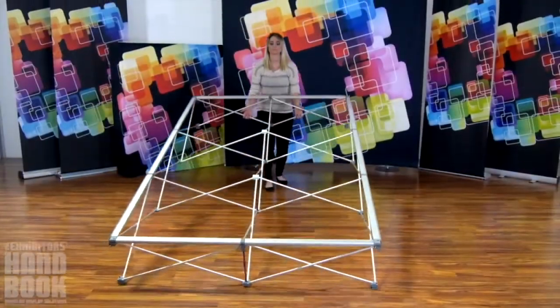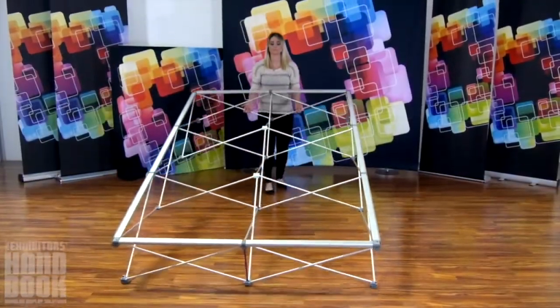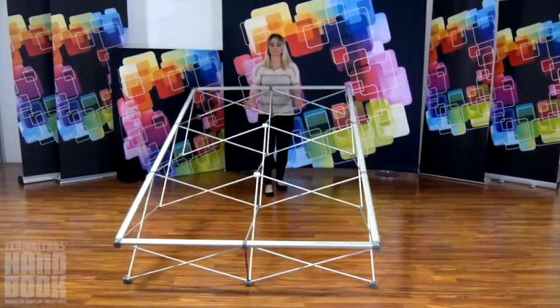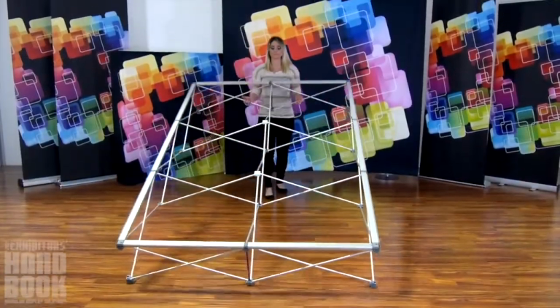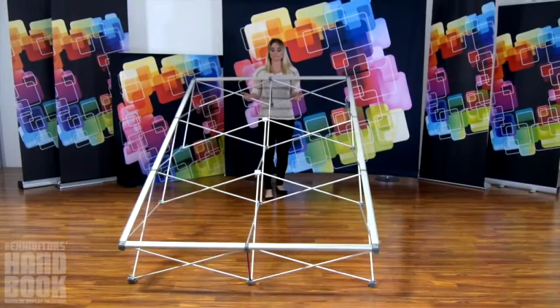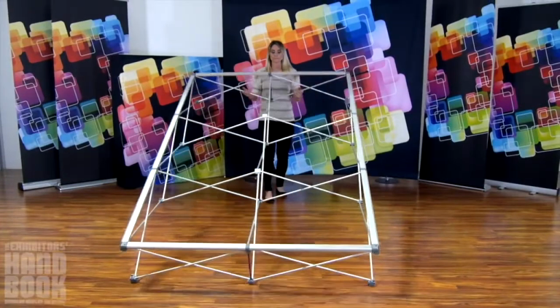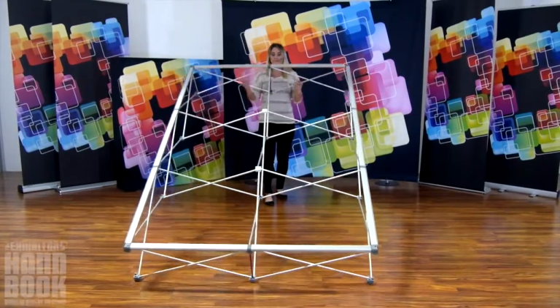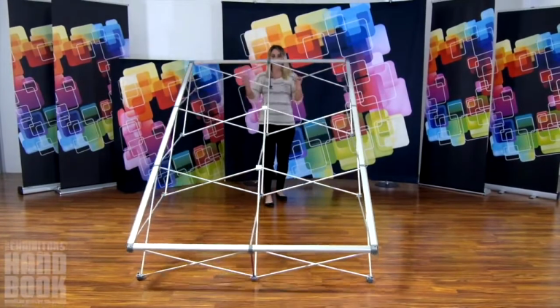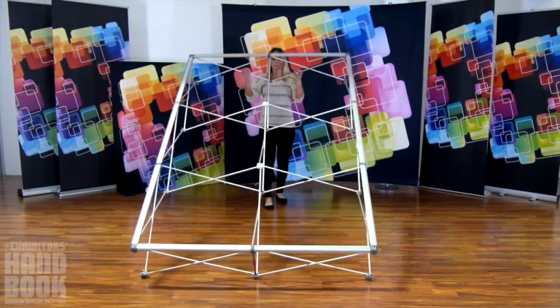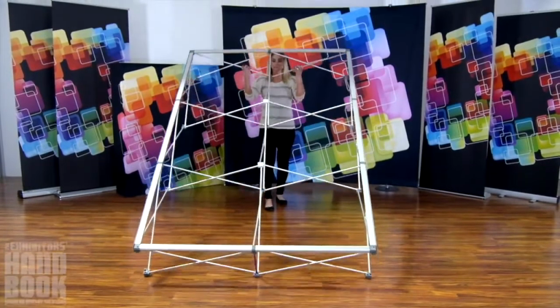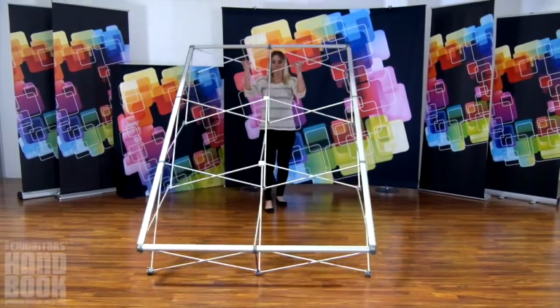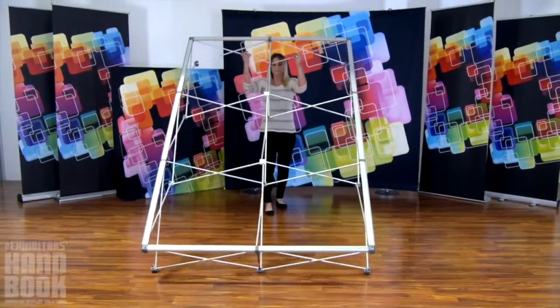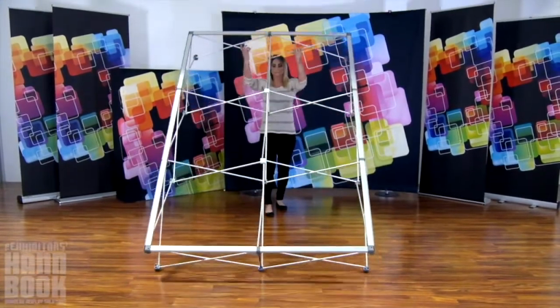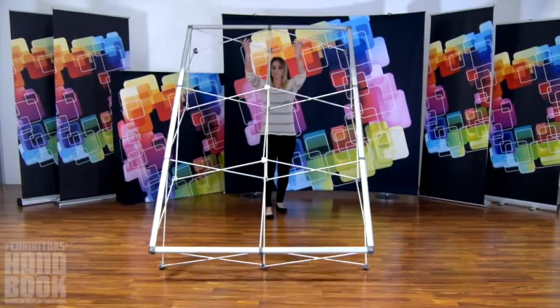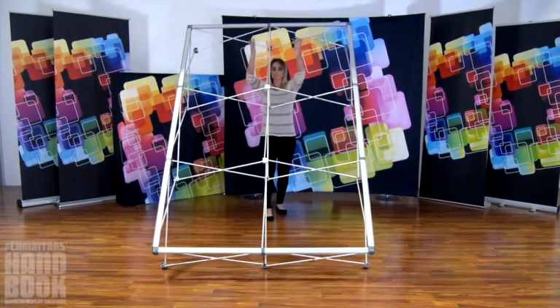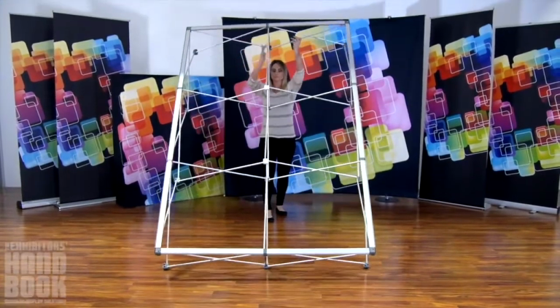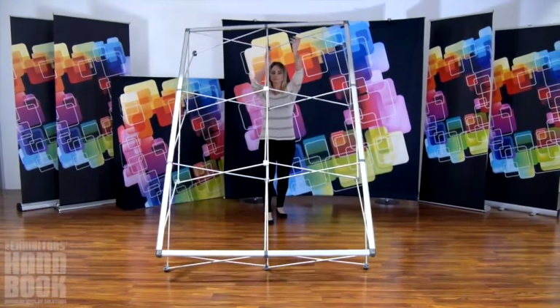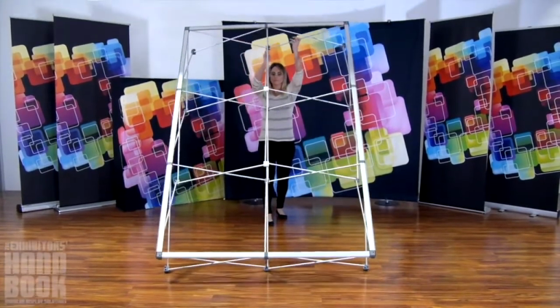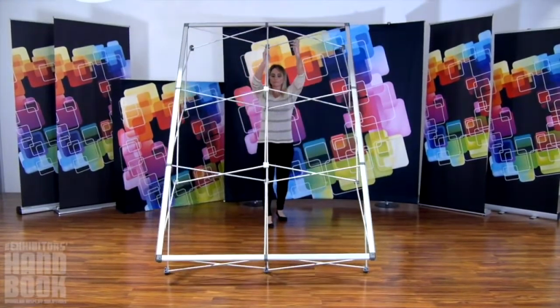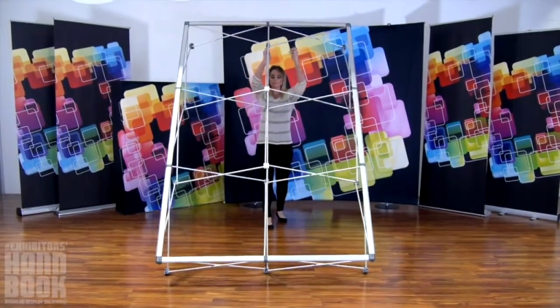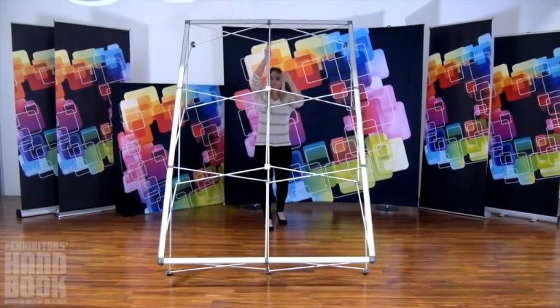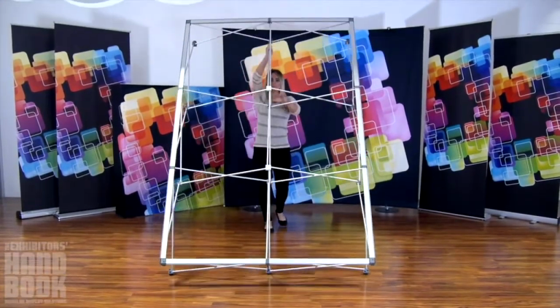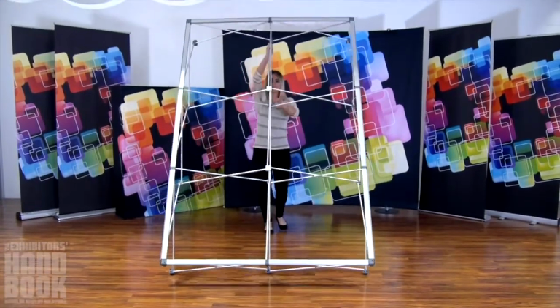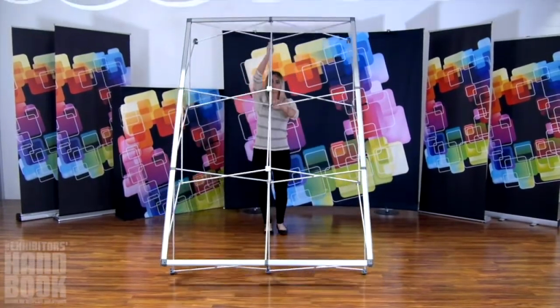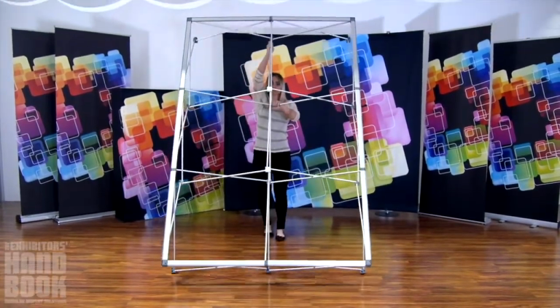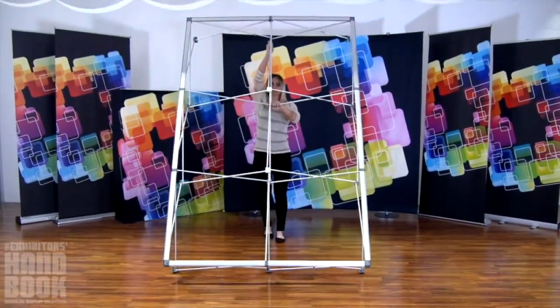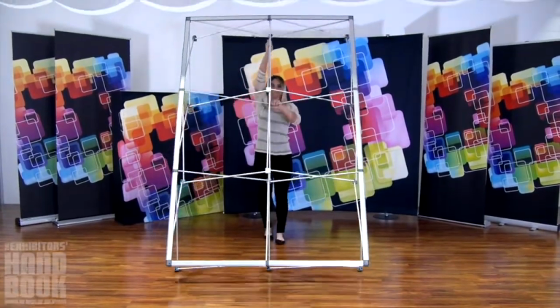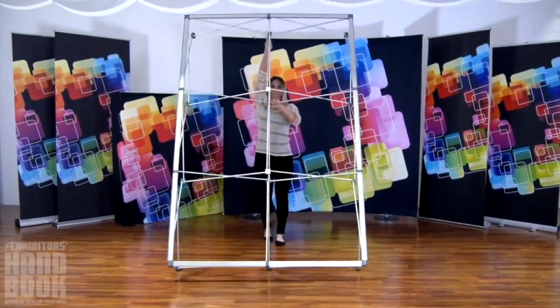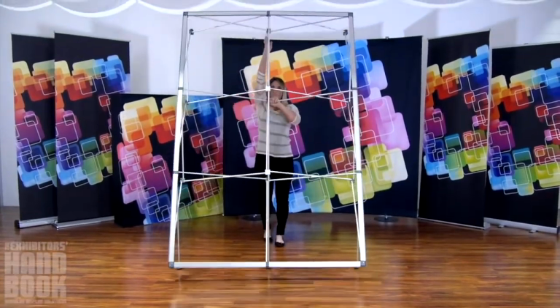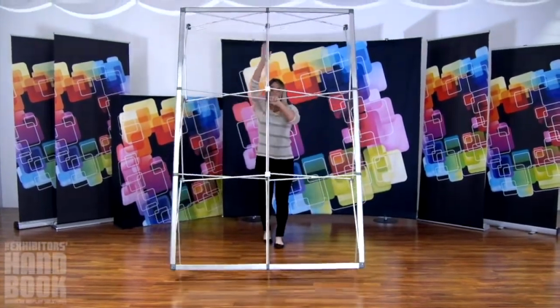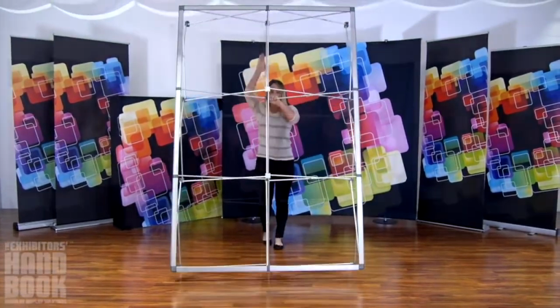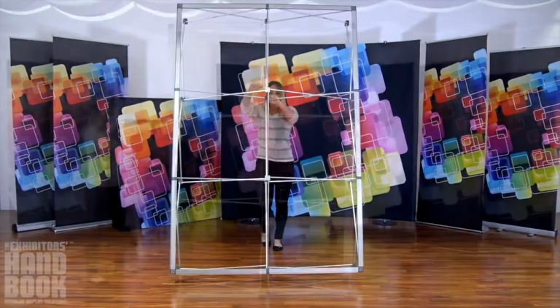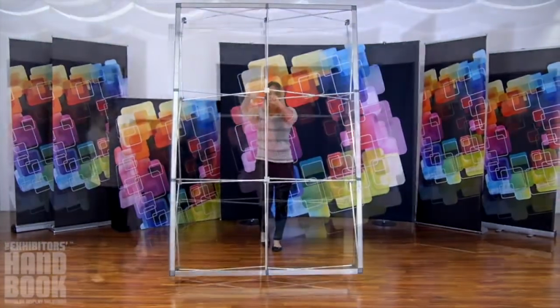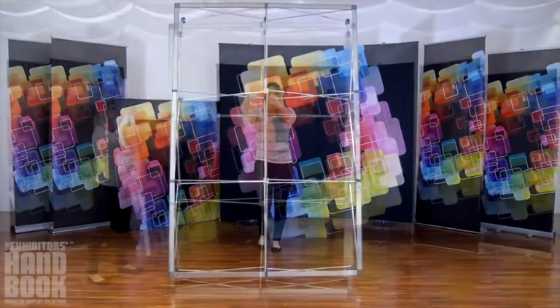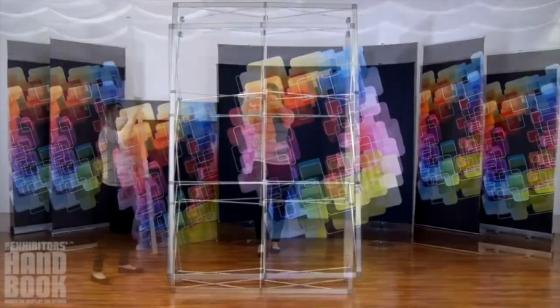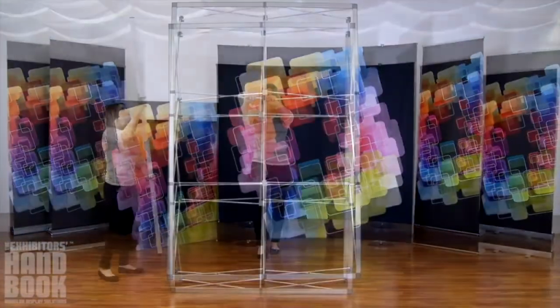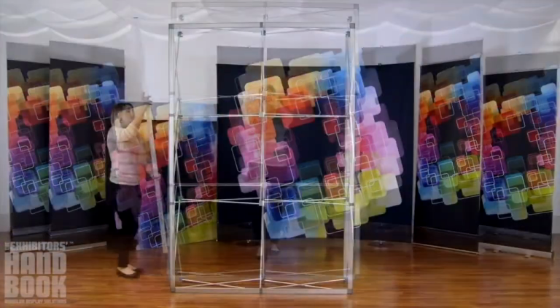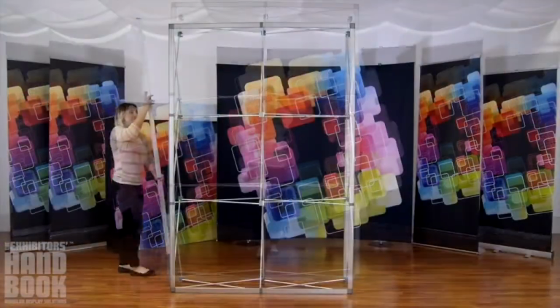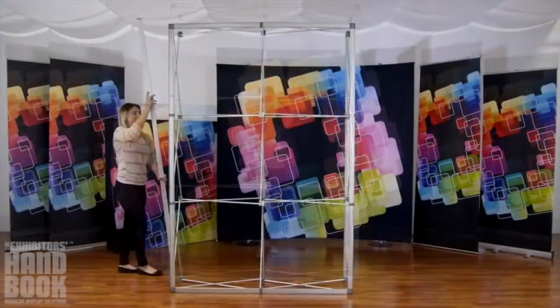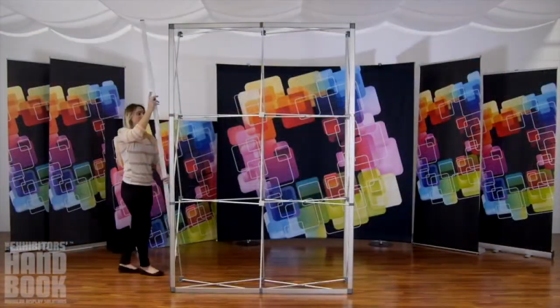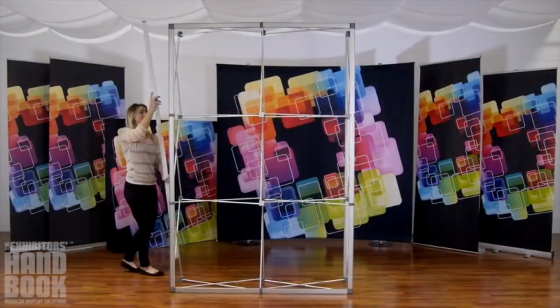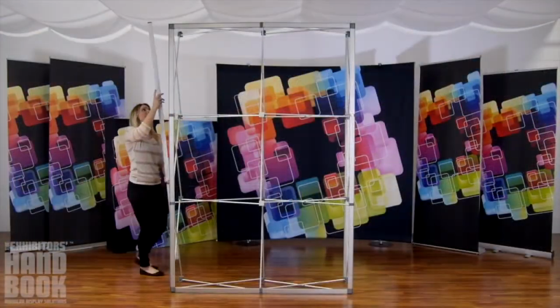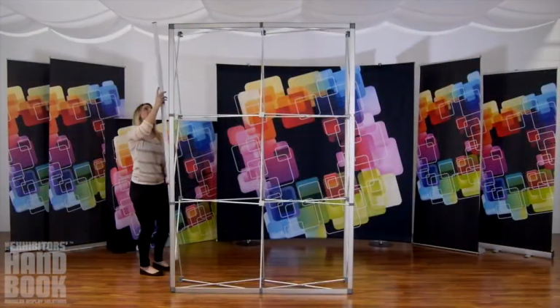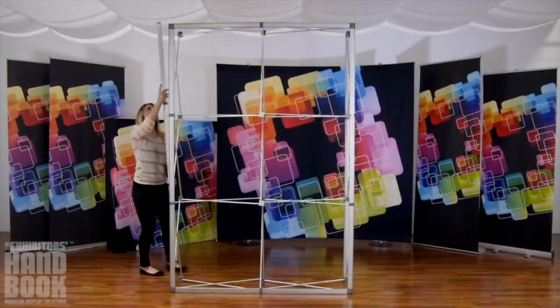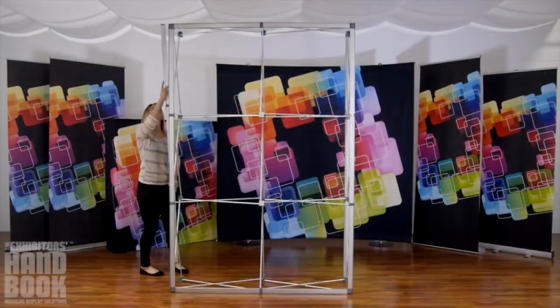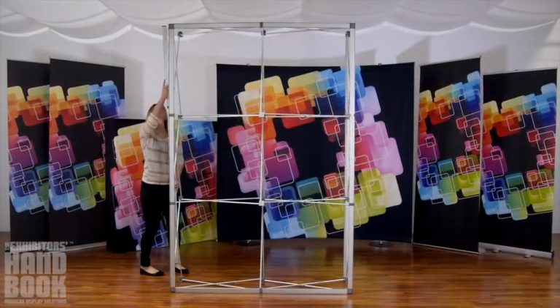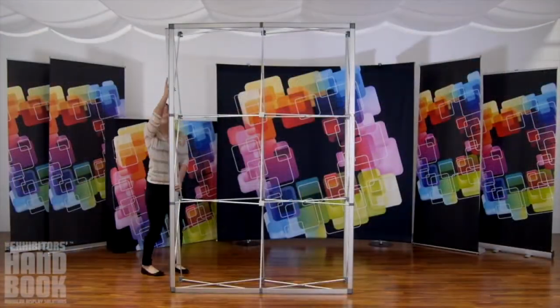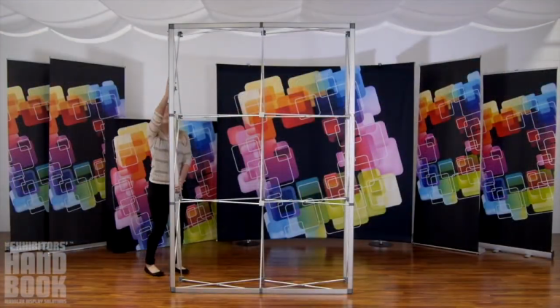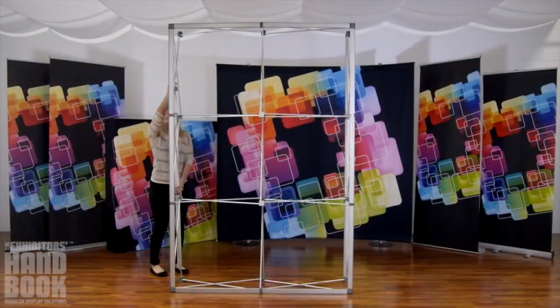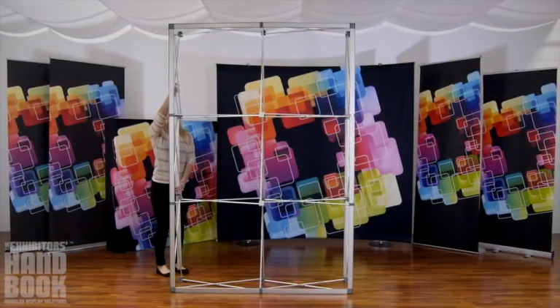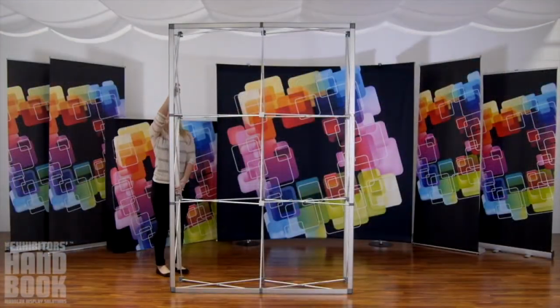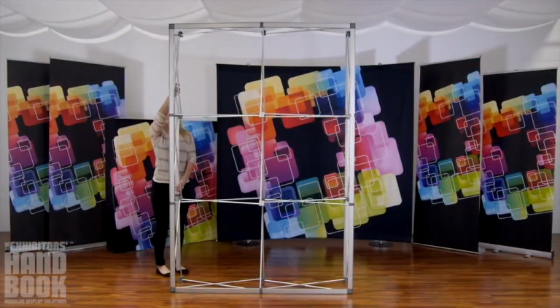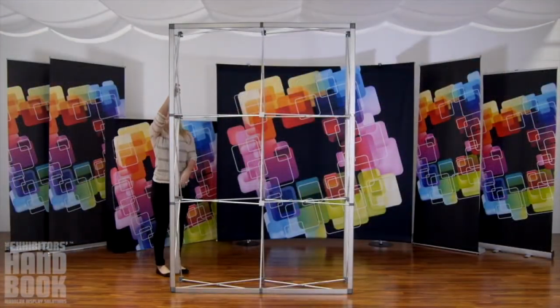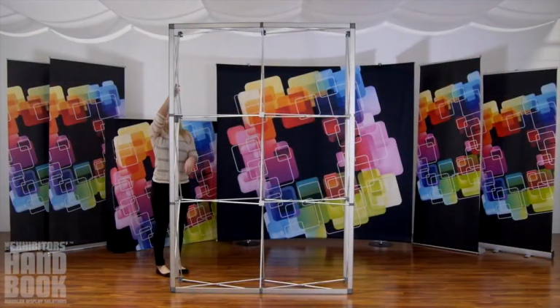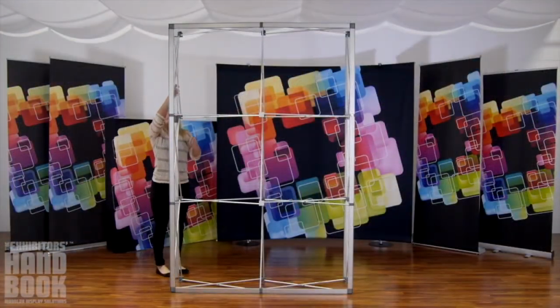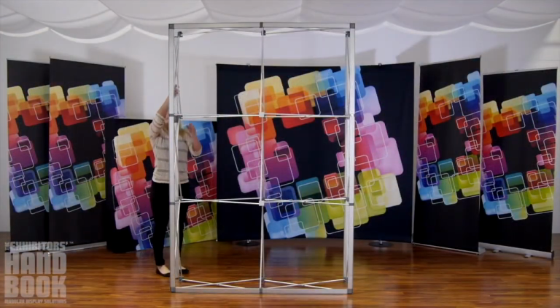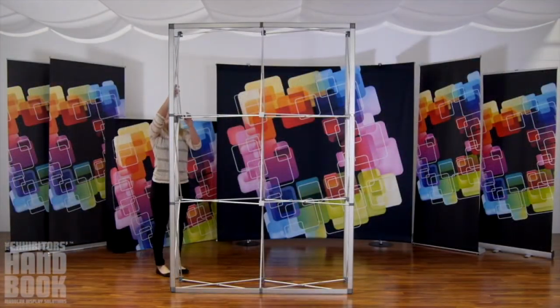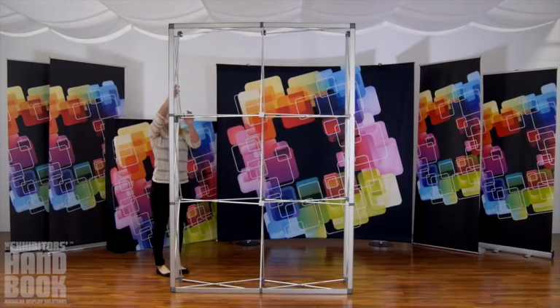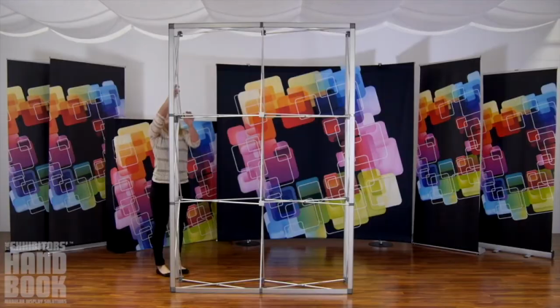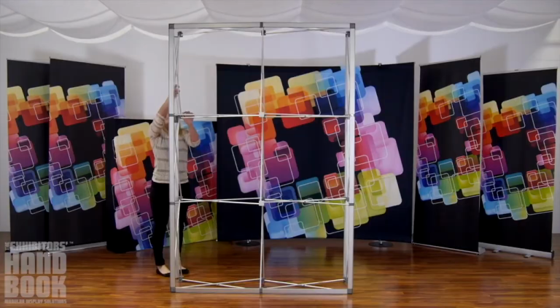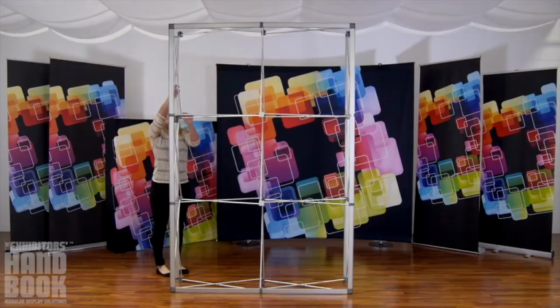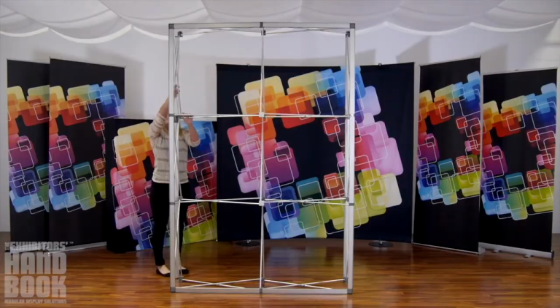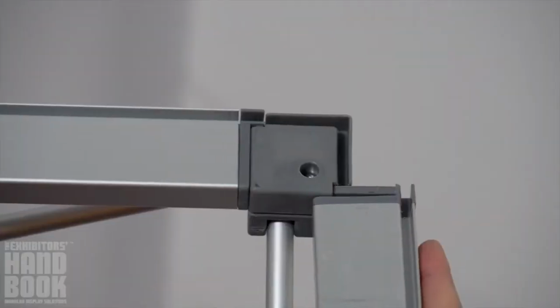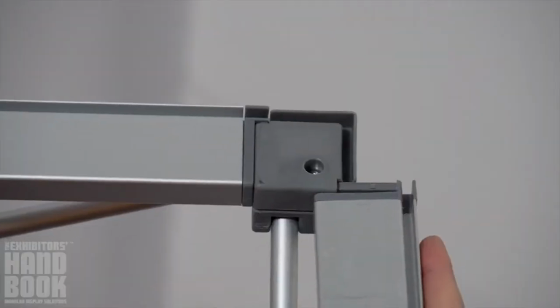Stand the frame up. Lock your channel bars into place on the back left and right sides only.